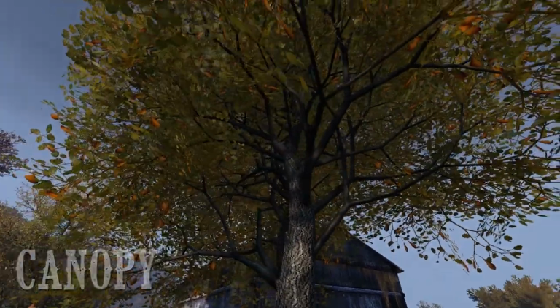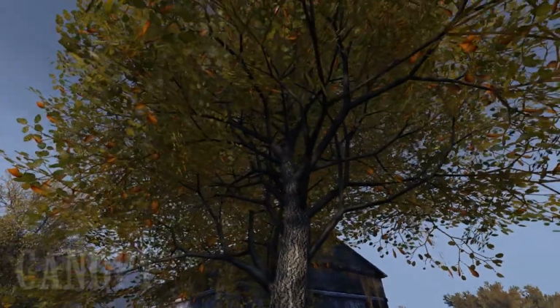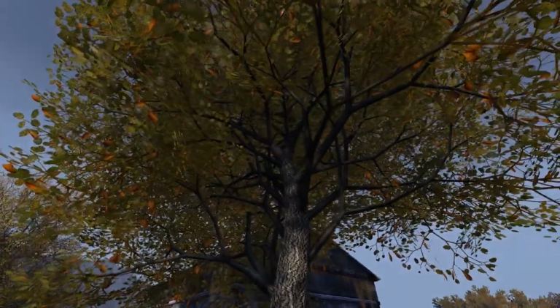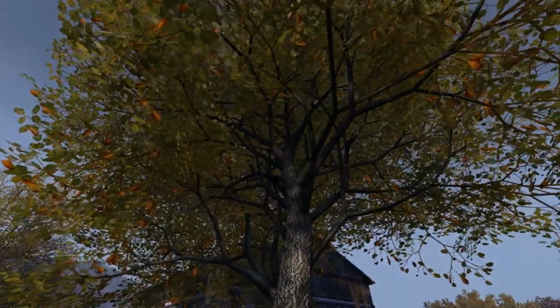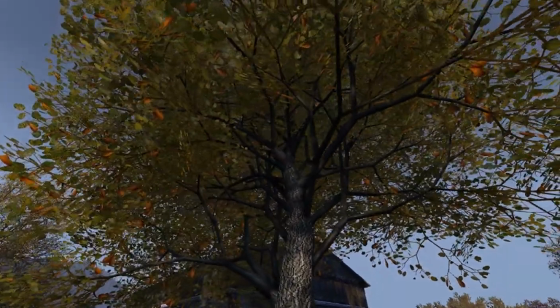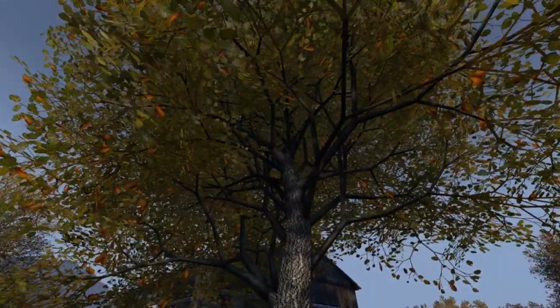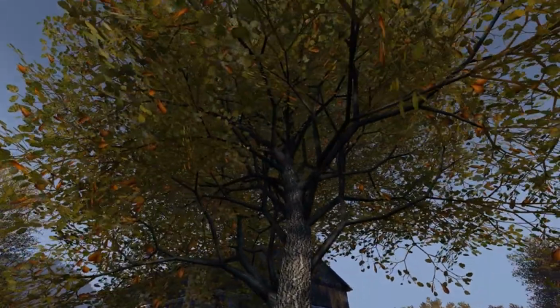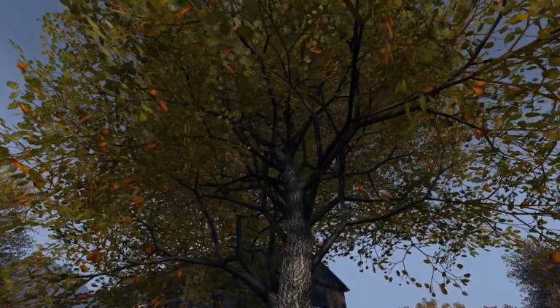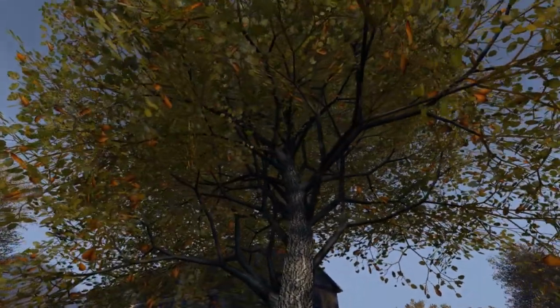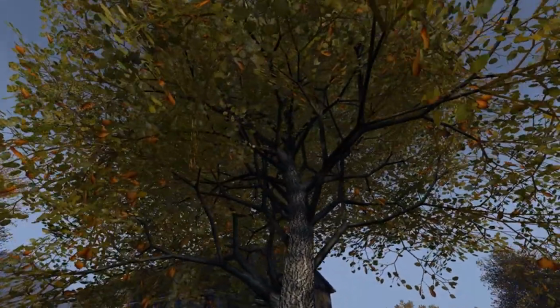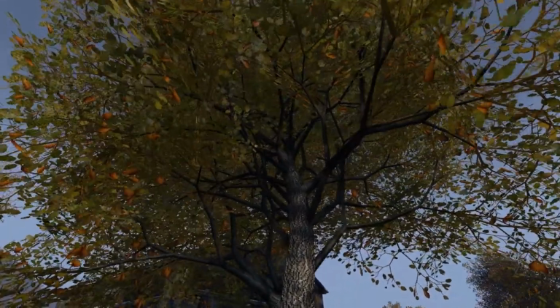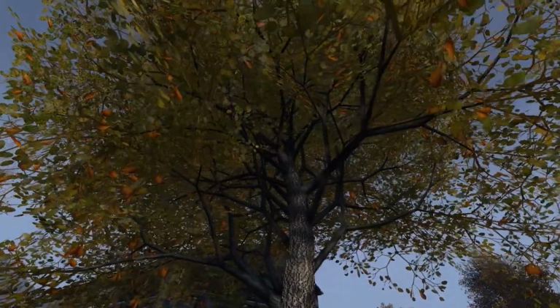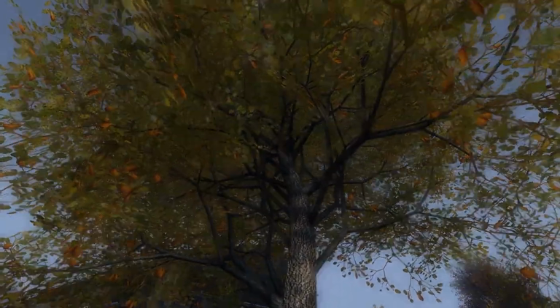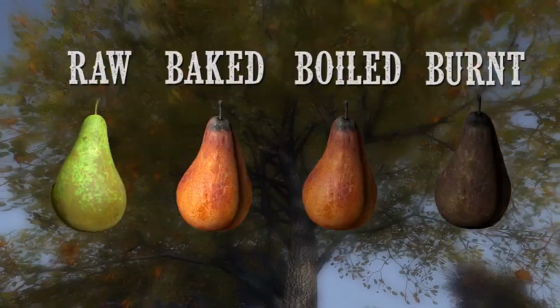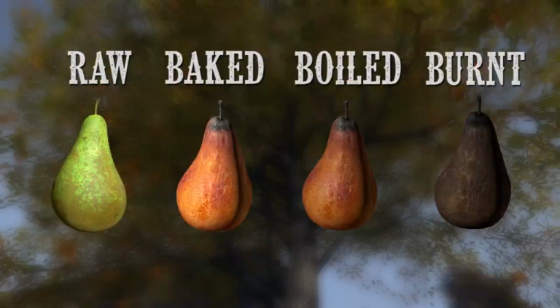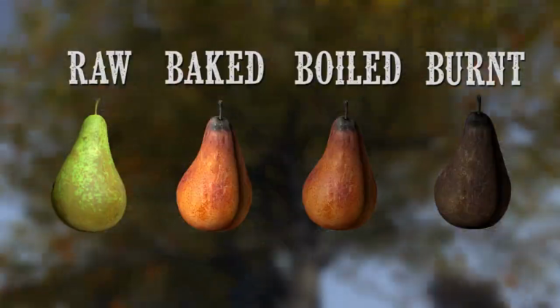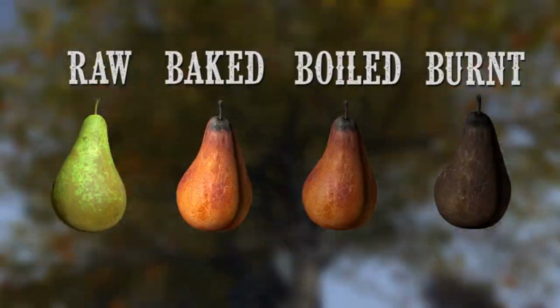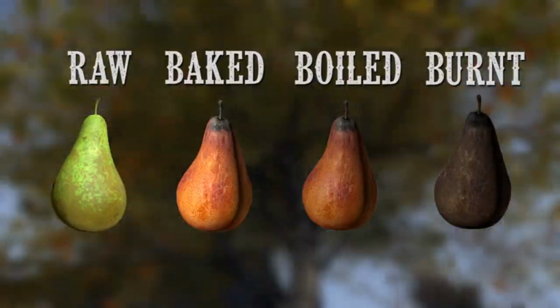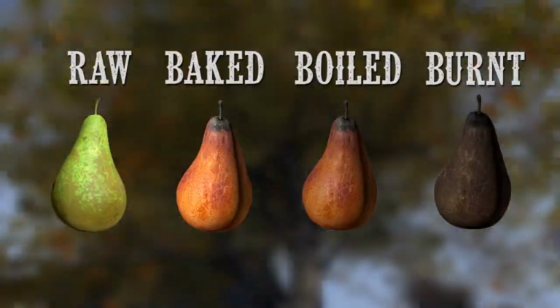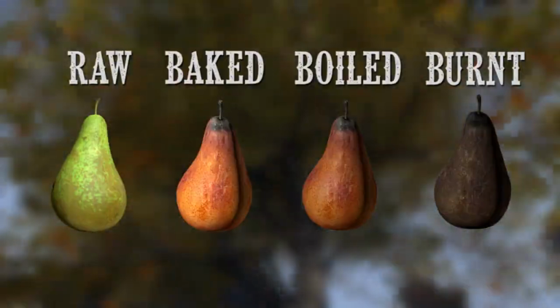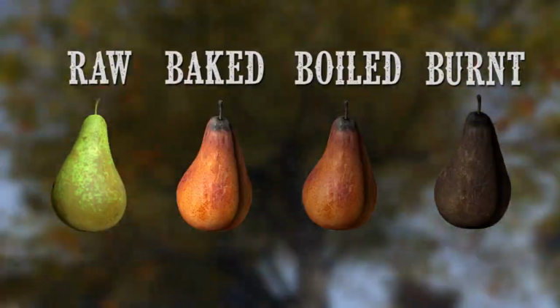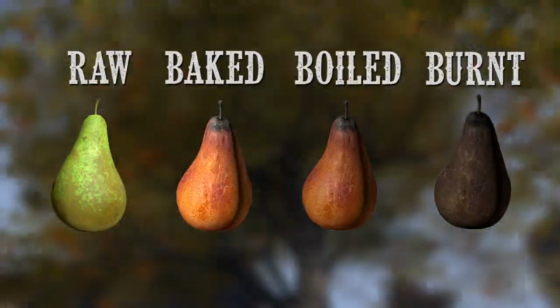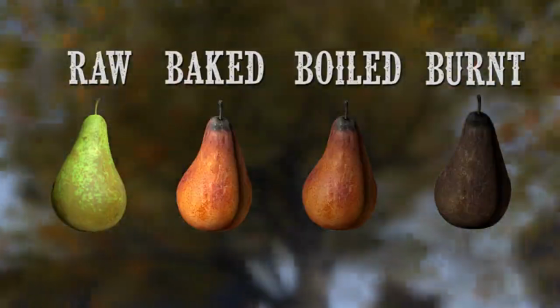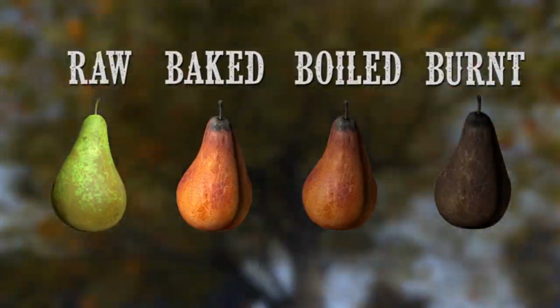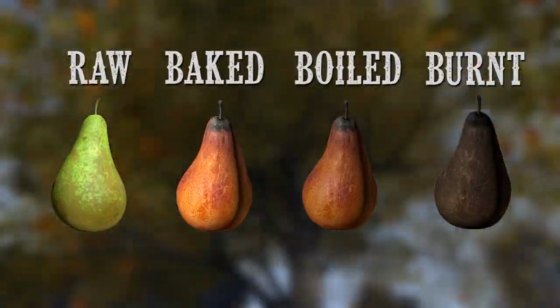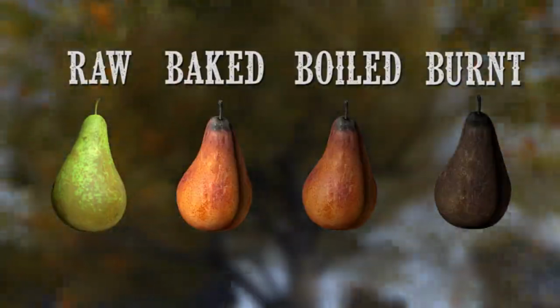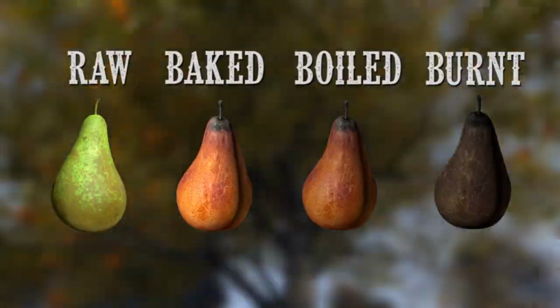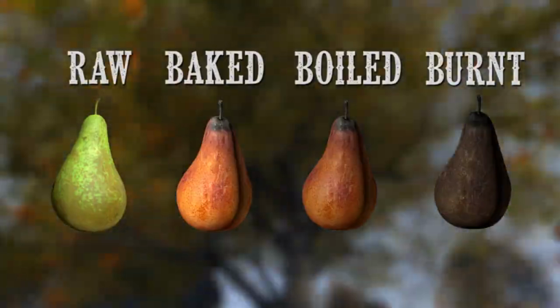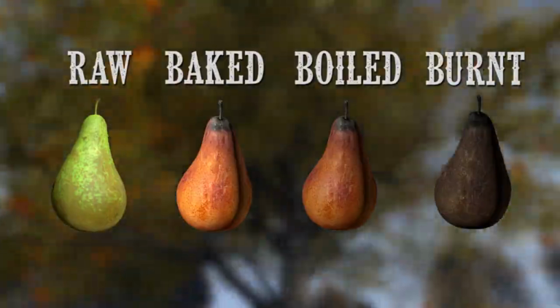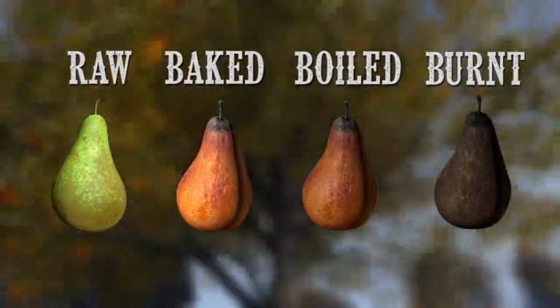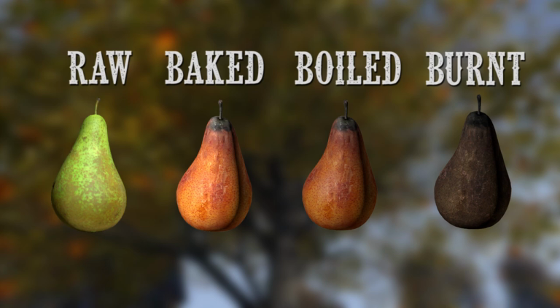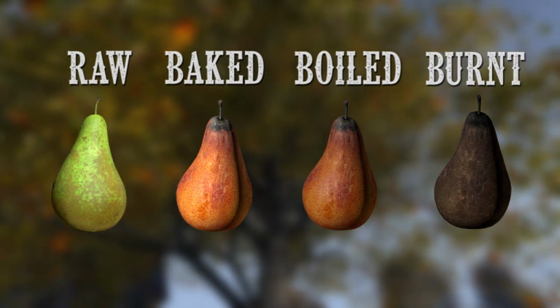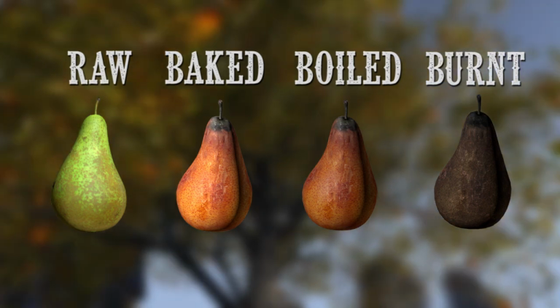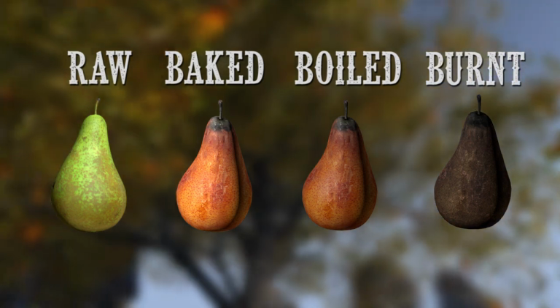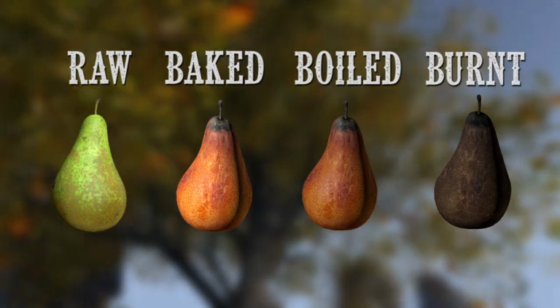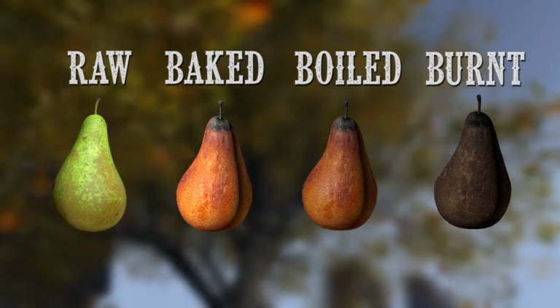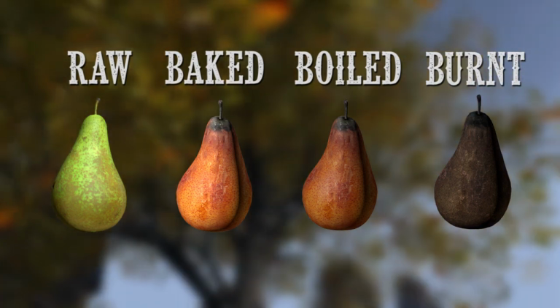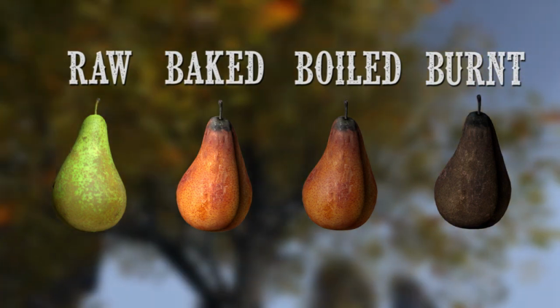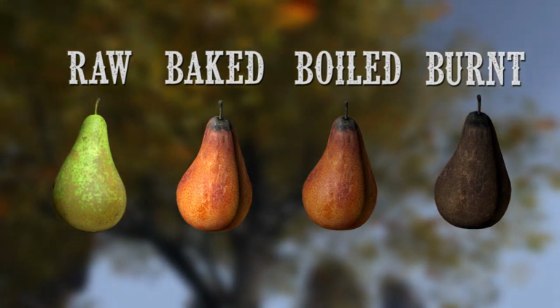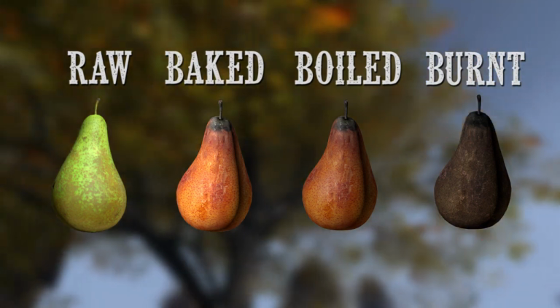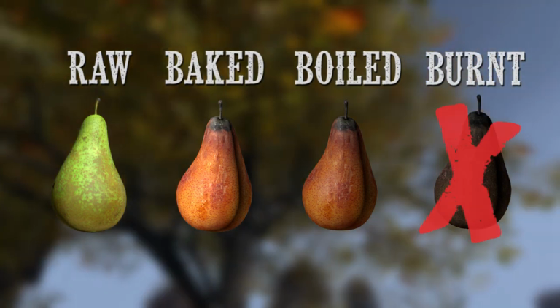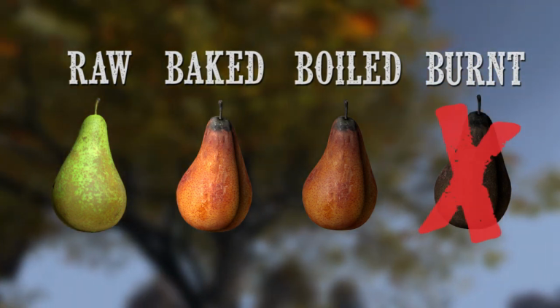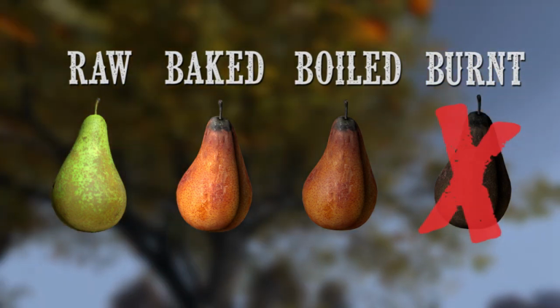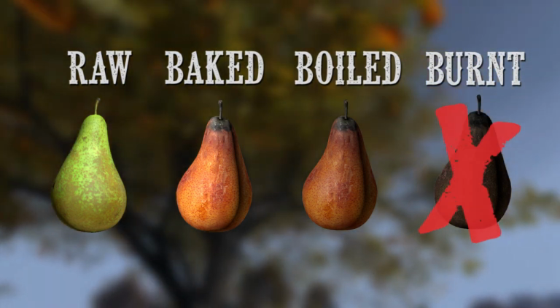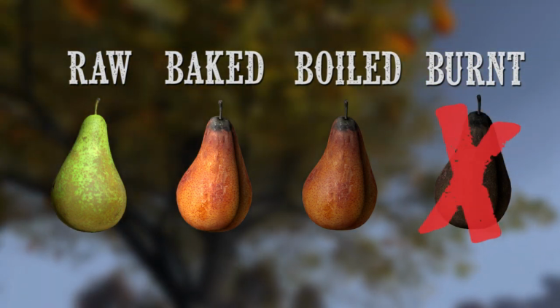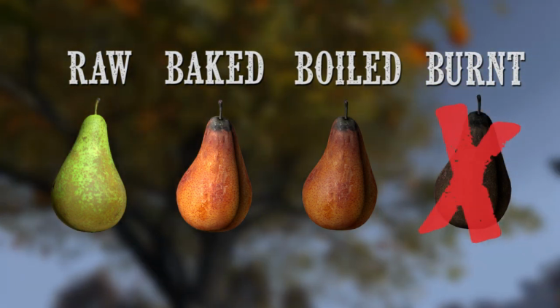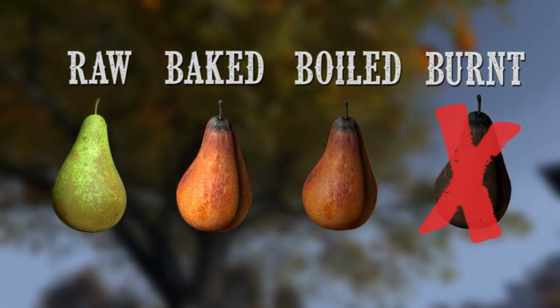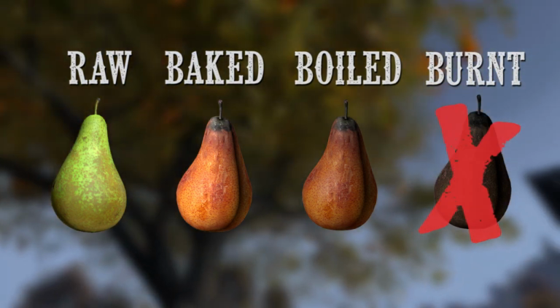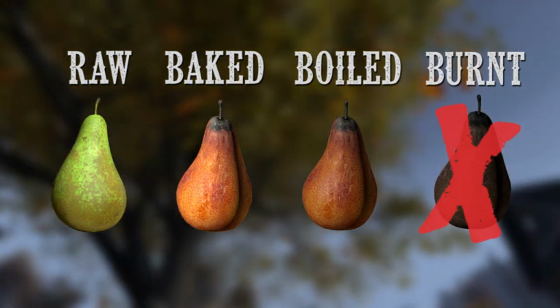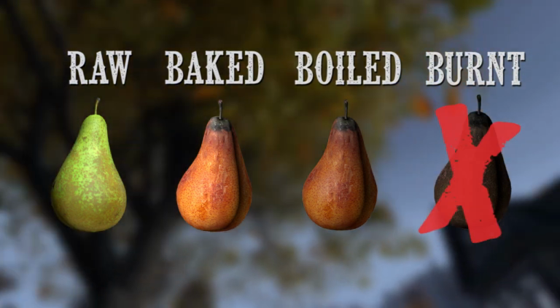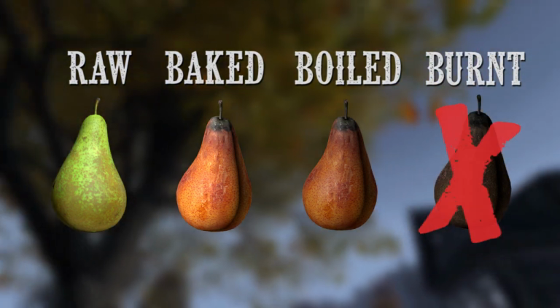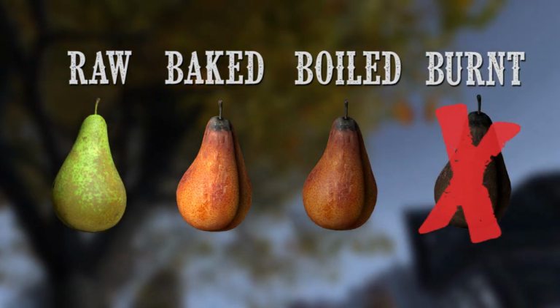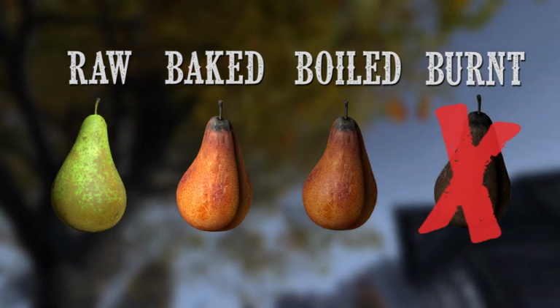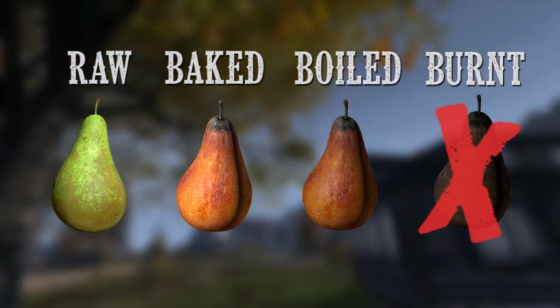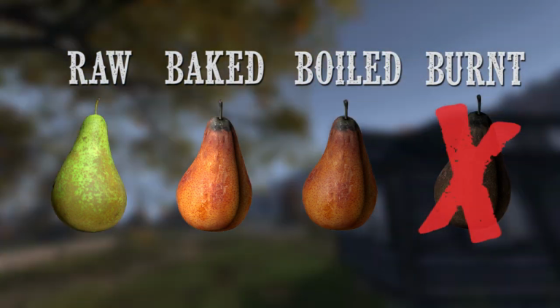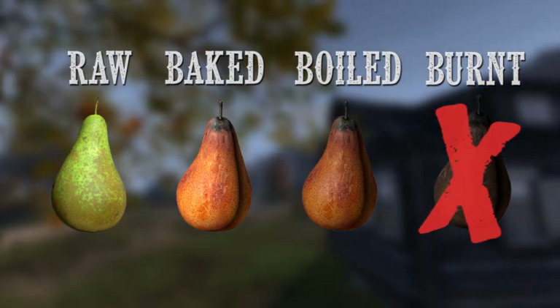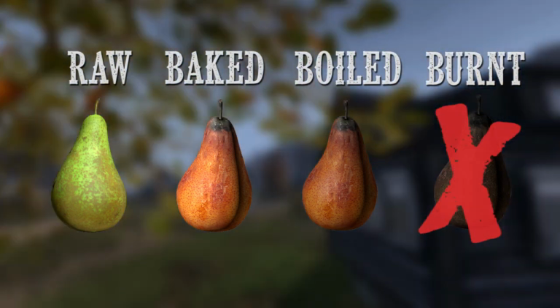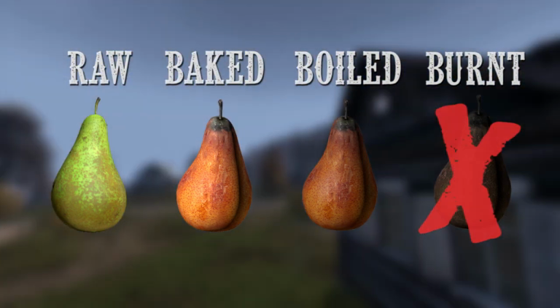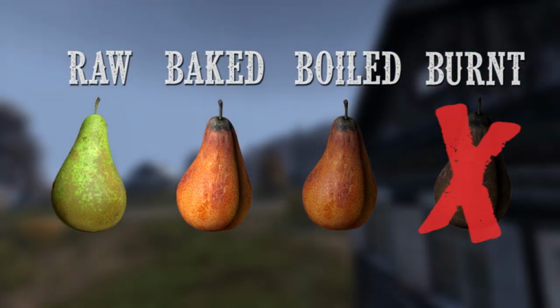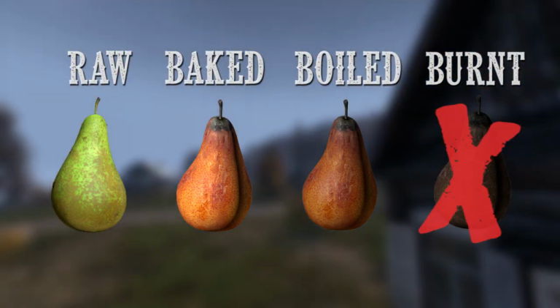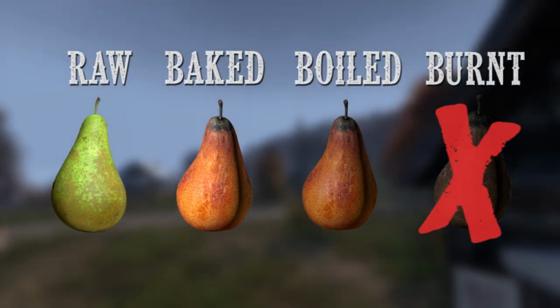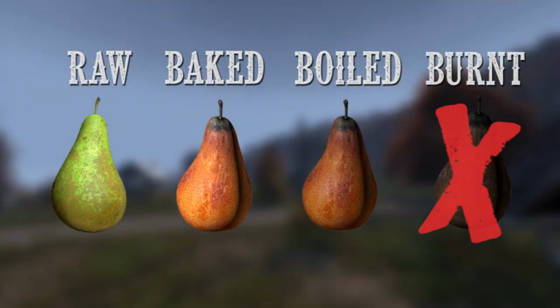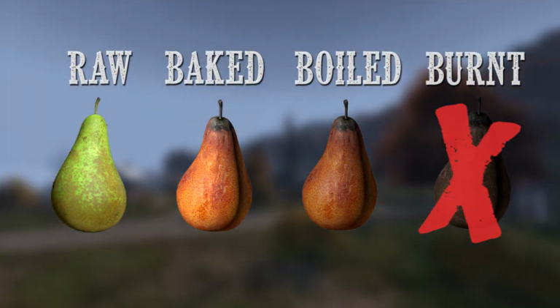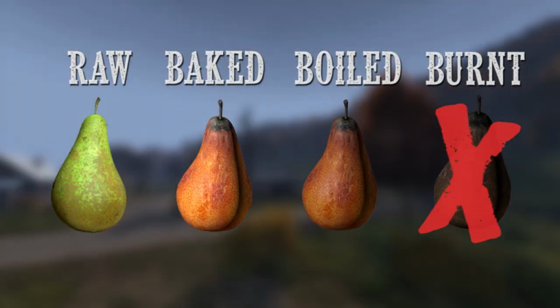Now there are four states of pears in the game: you got raw, baked, boiled, and burnt. Don't eat the burnt one — it's going to make you sick.